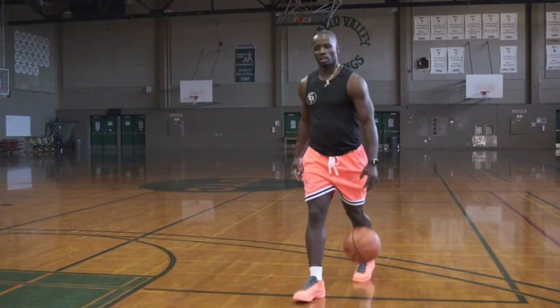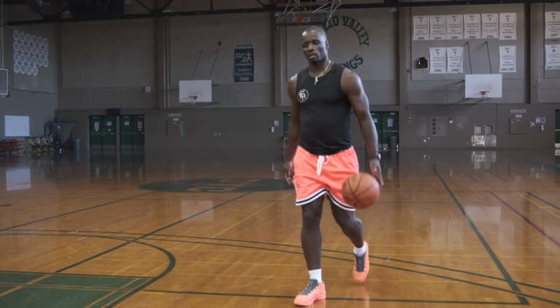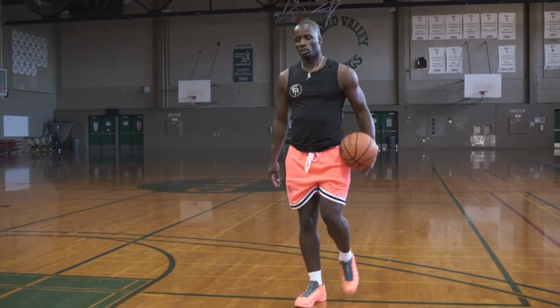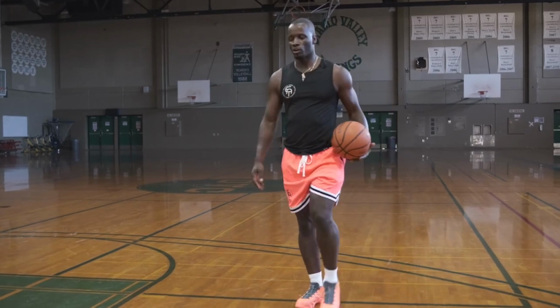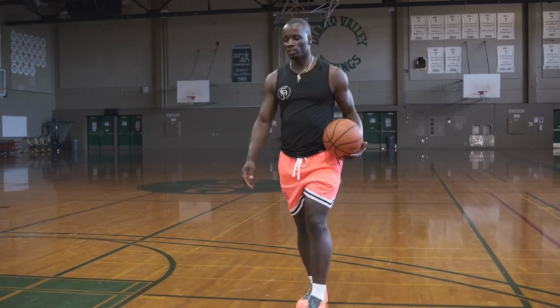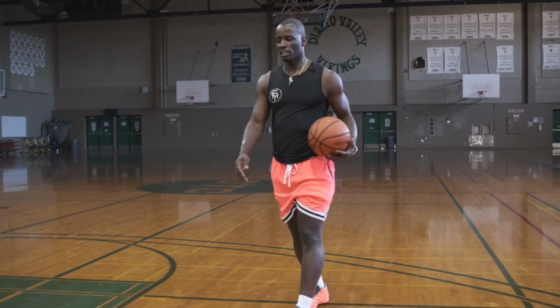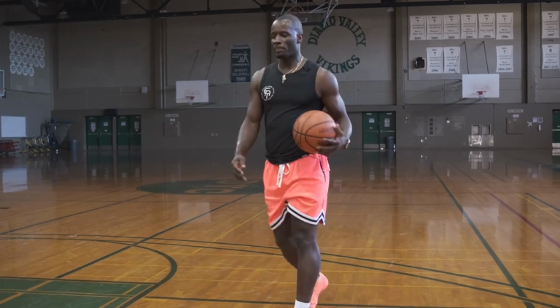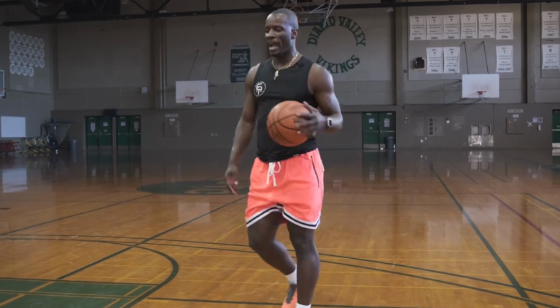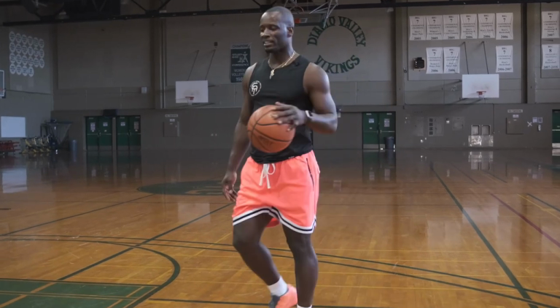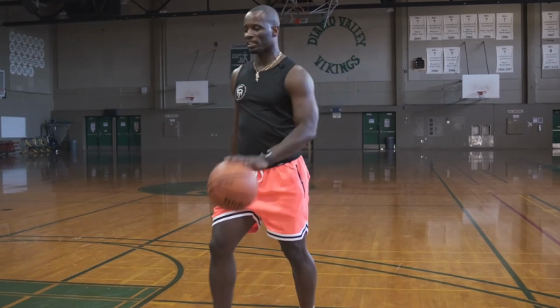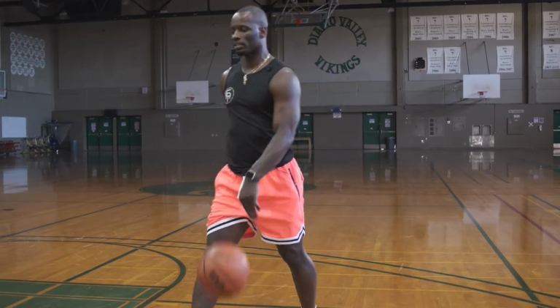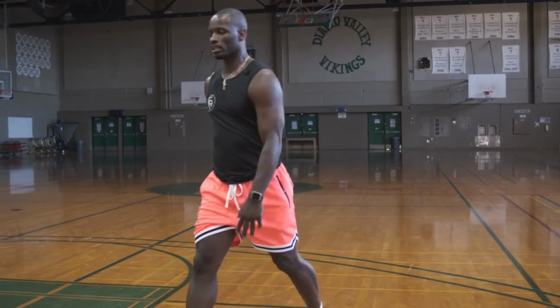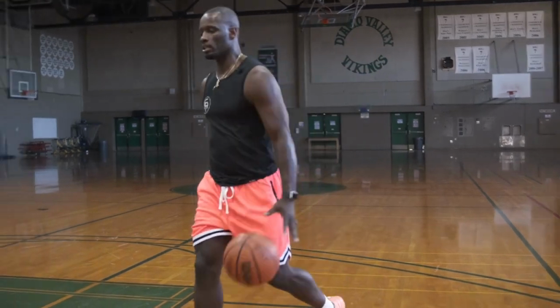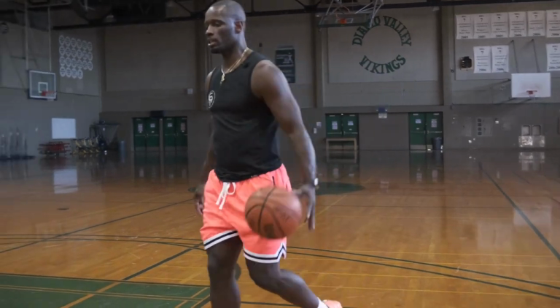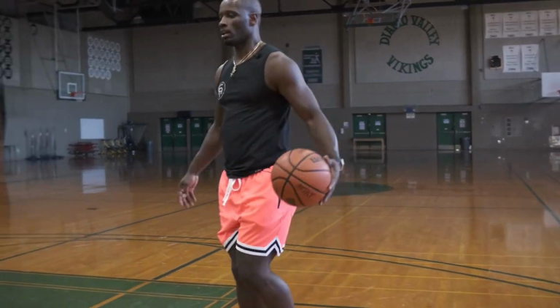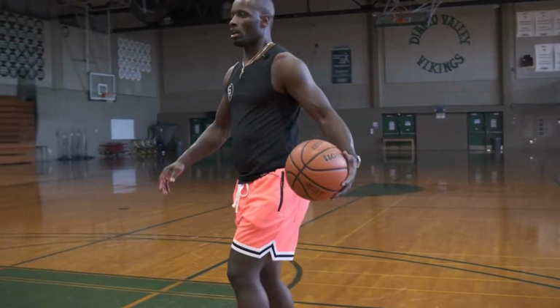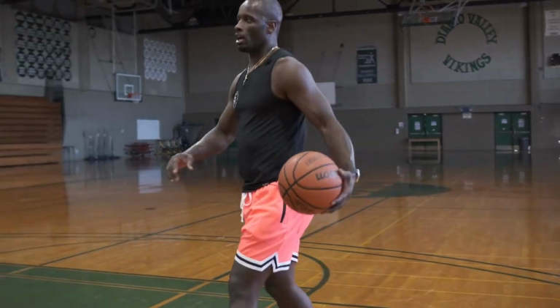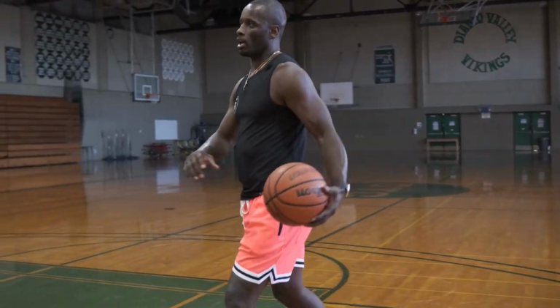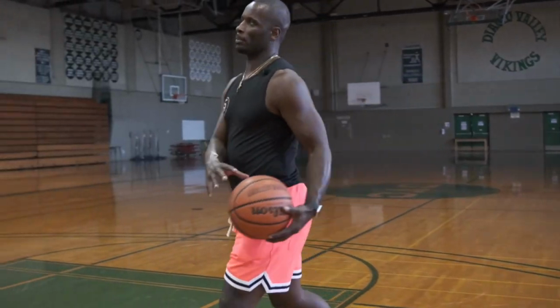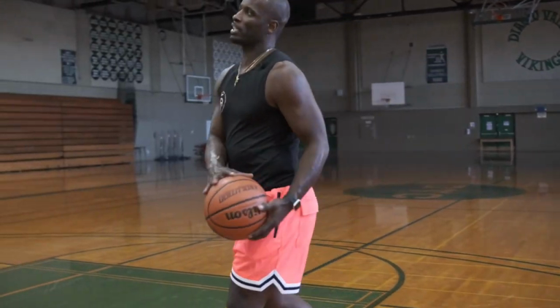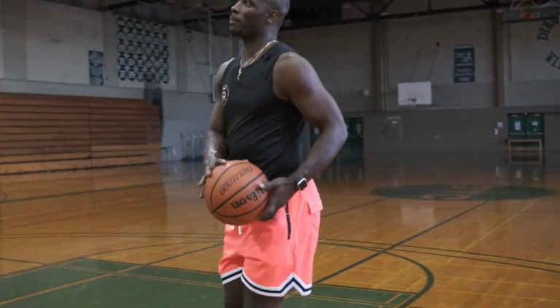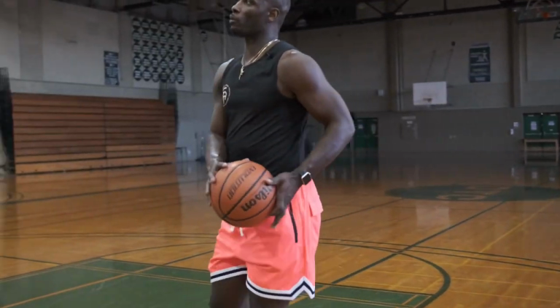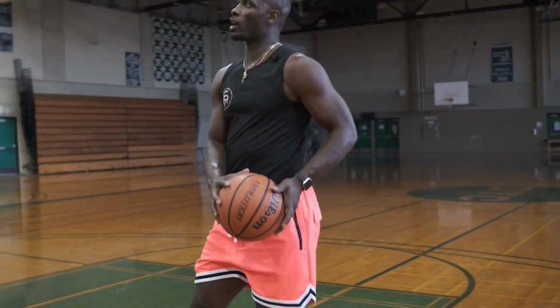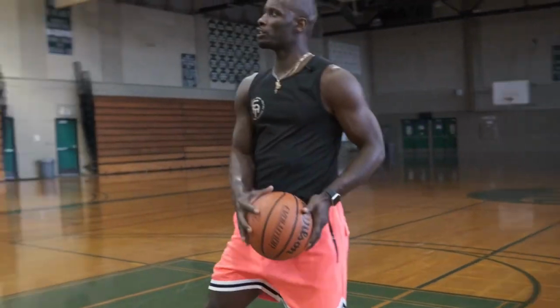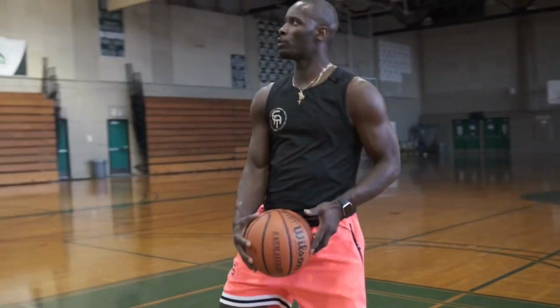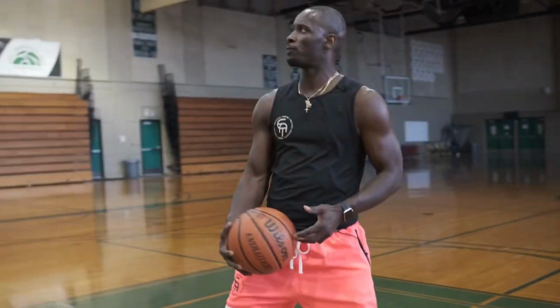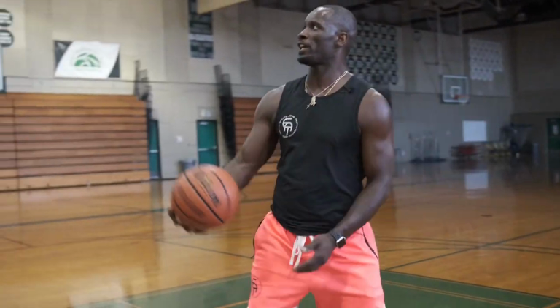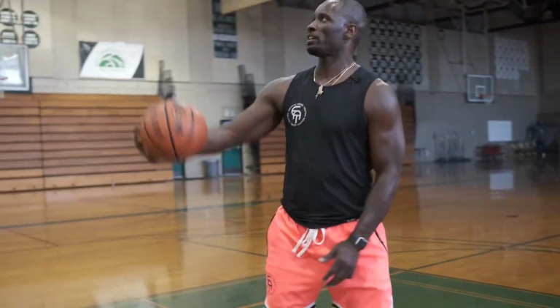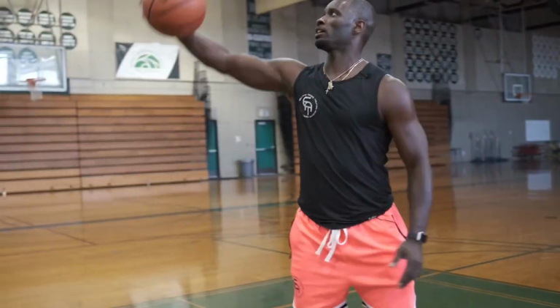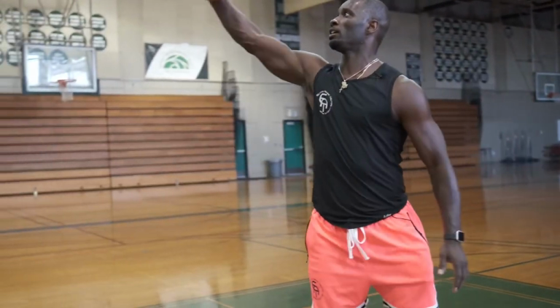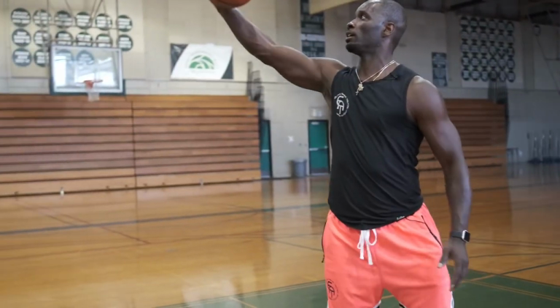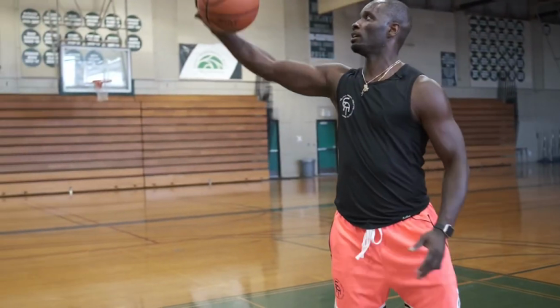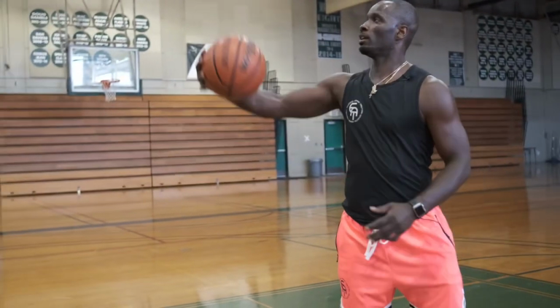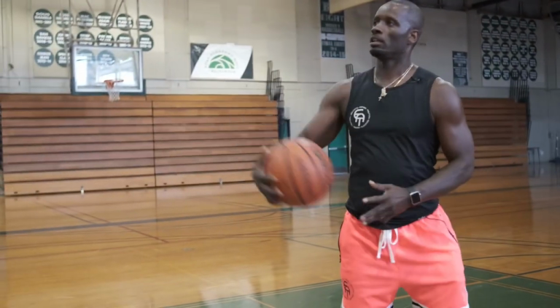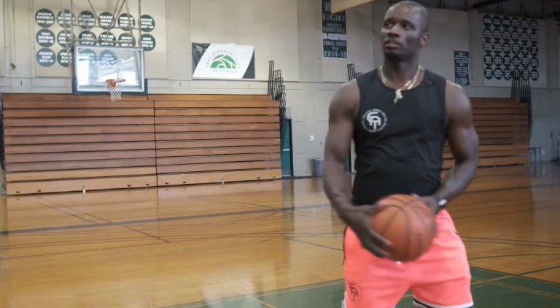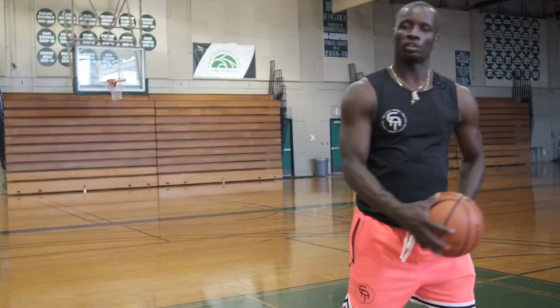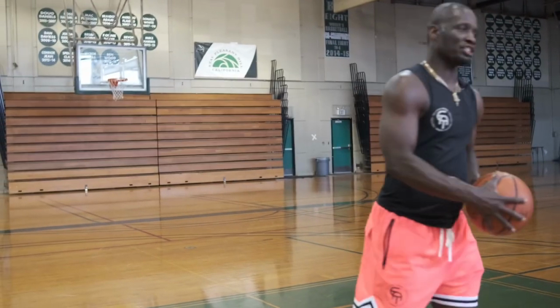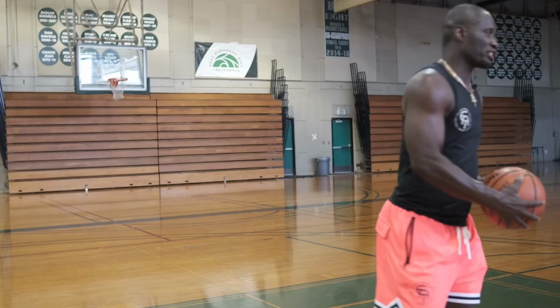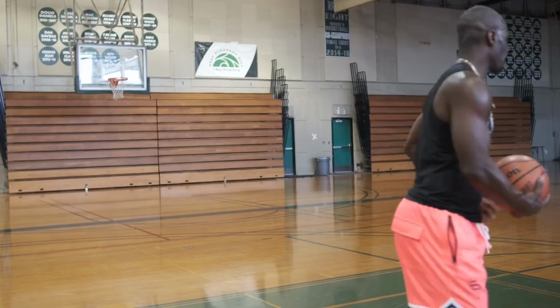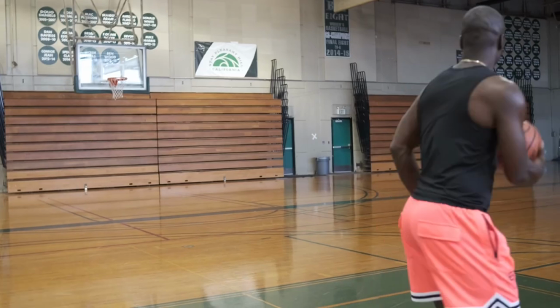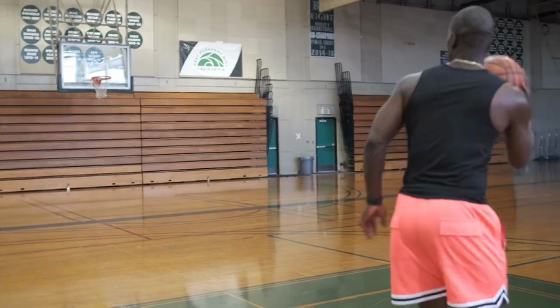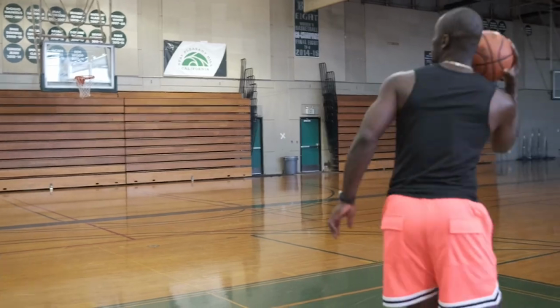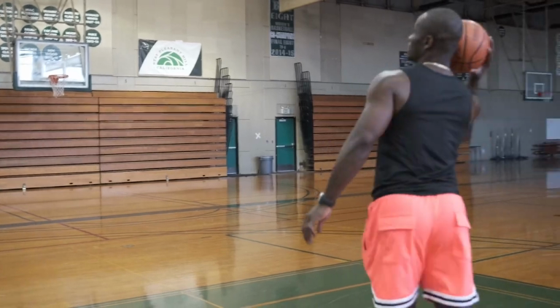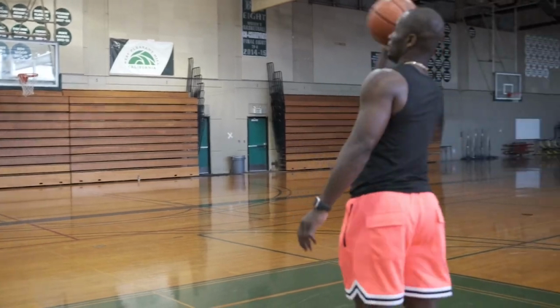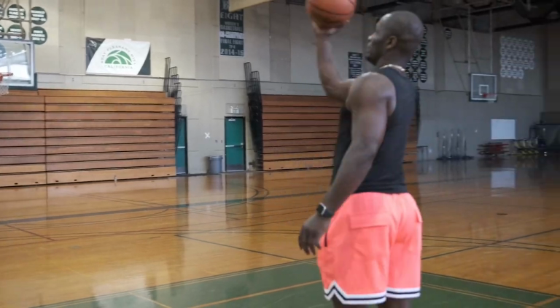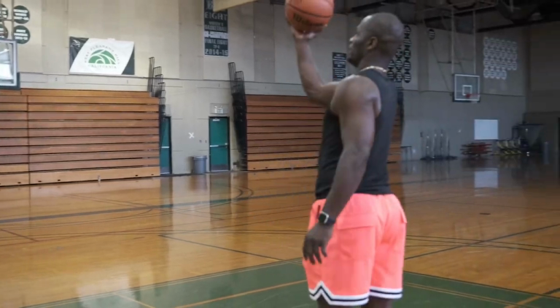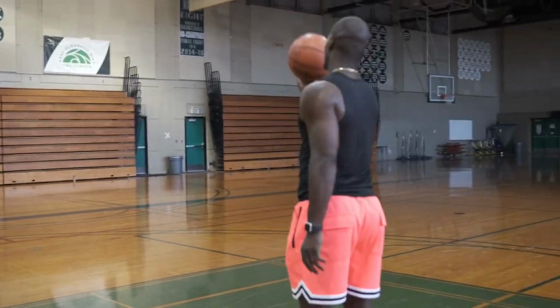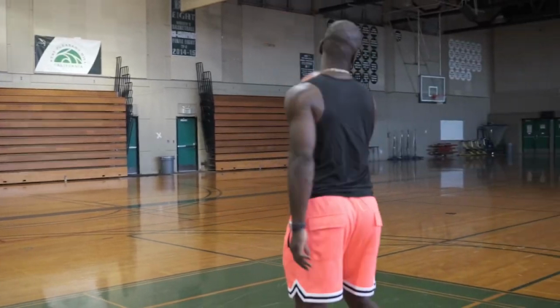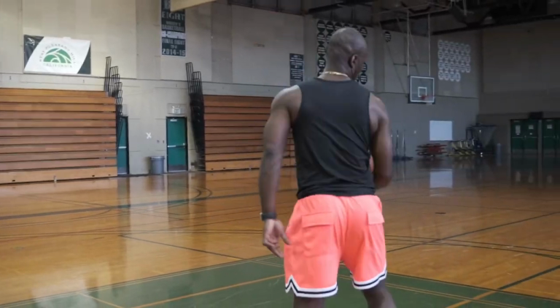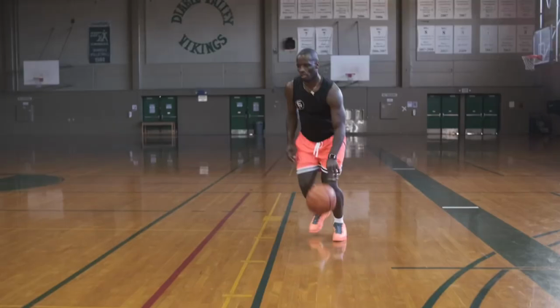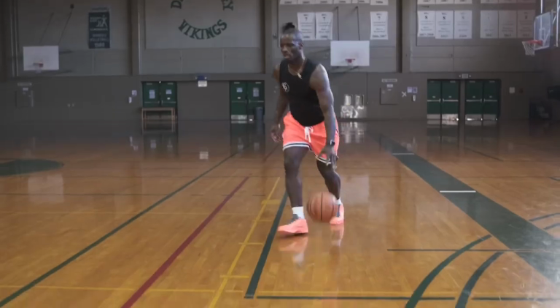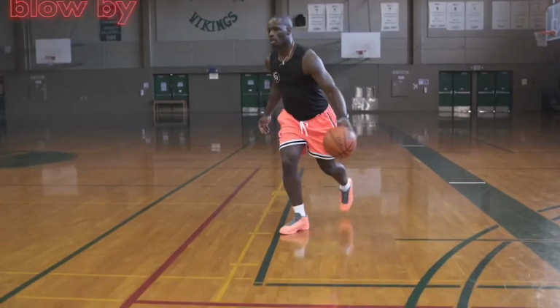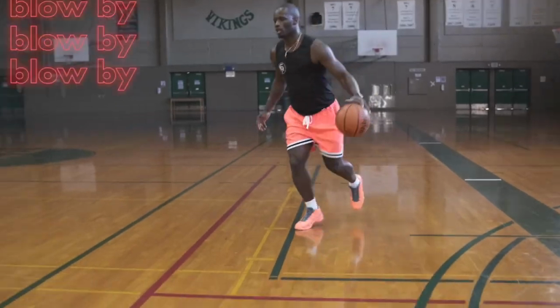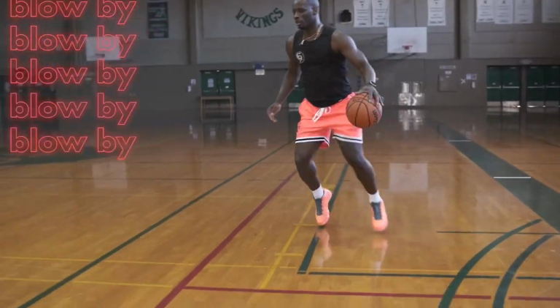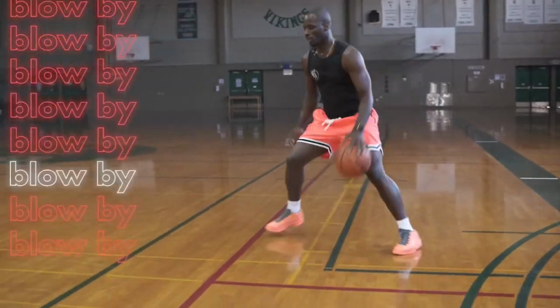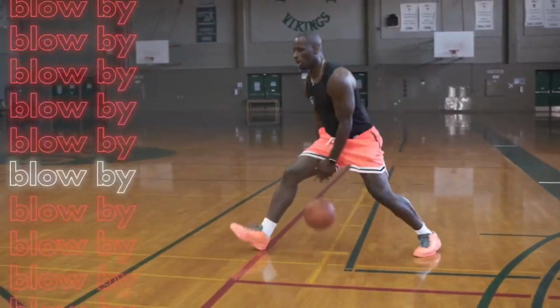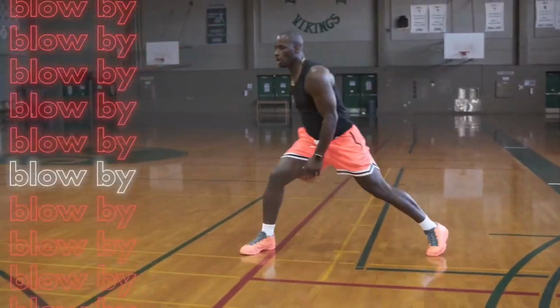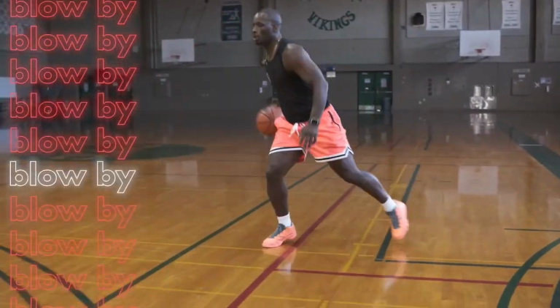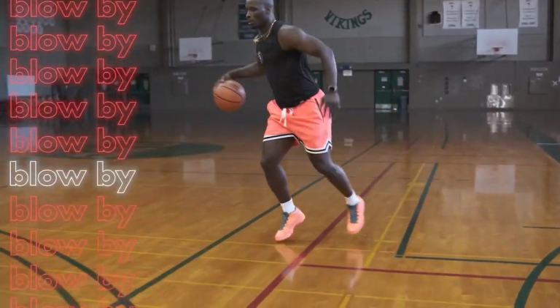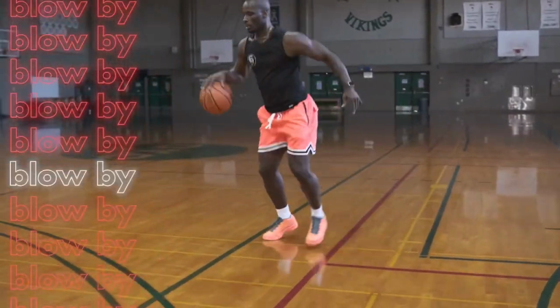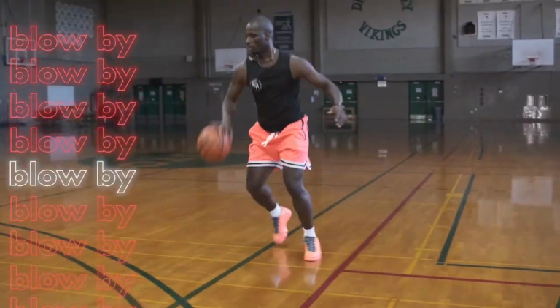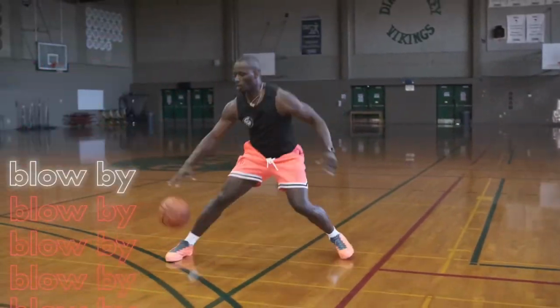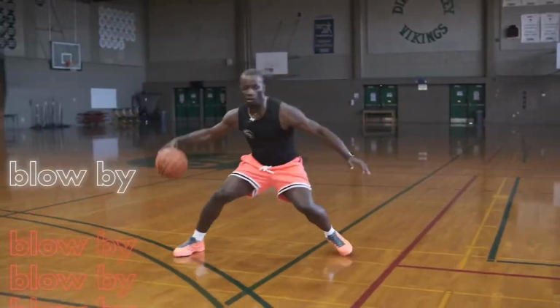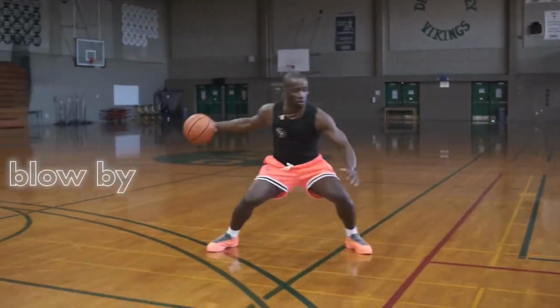Going to the basket, I'm gonna give him a rondo fake. So he jumps, and then I finish.